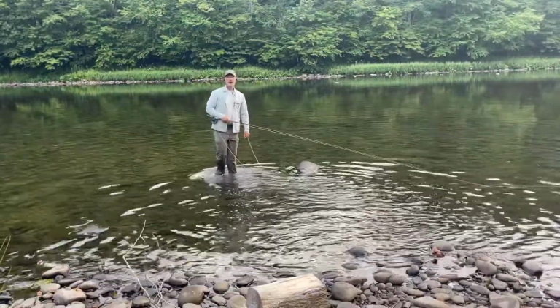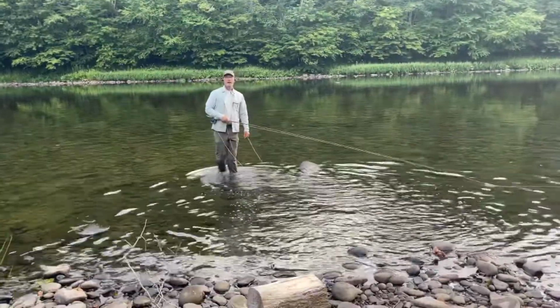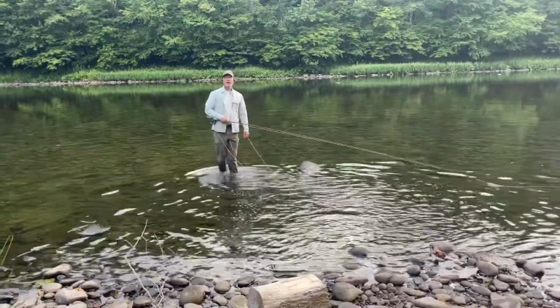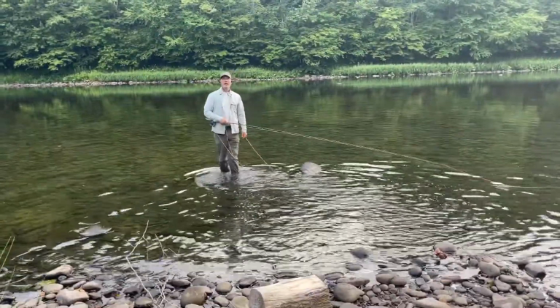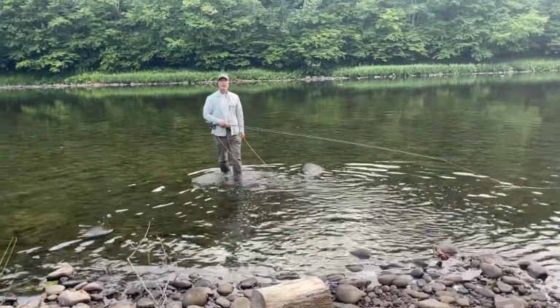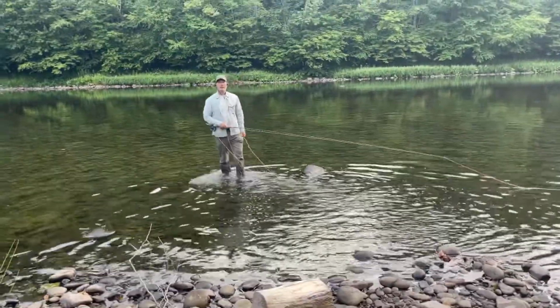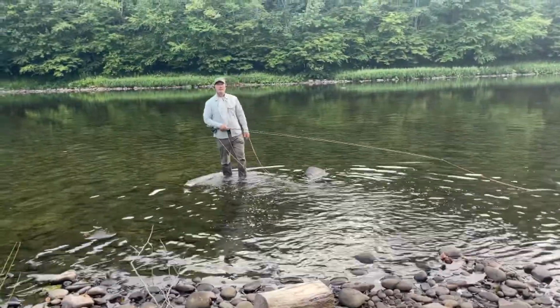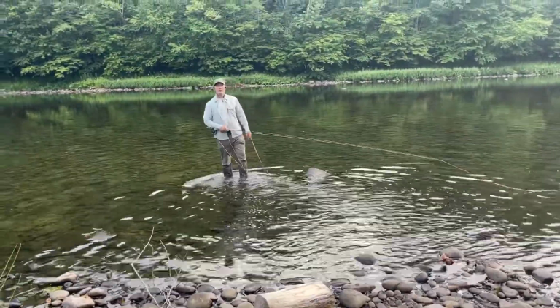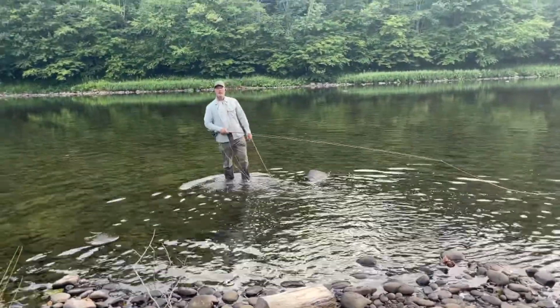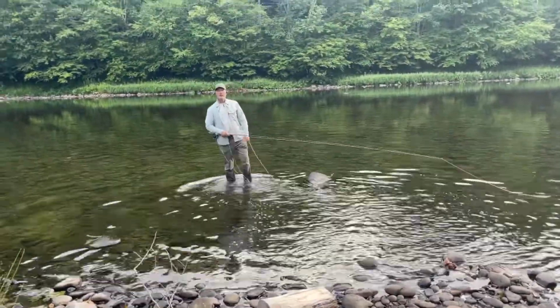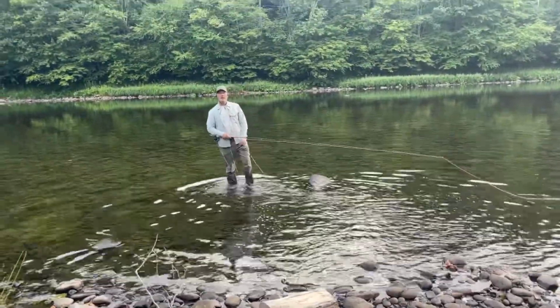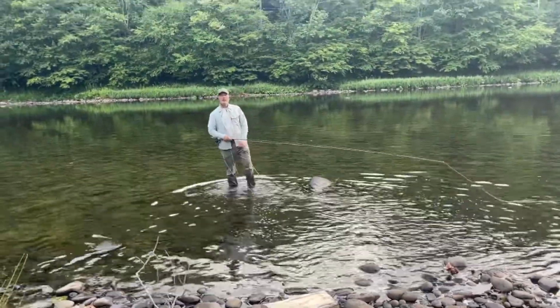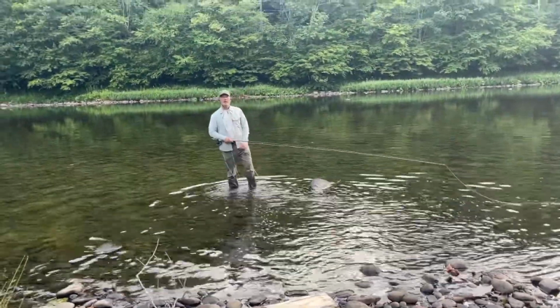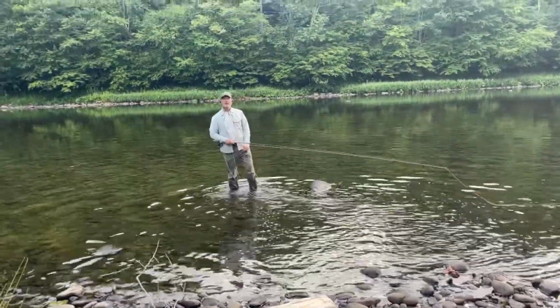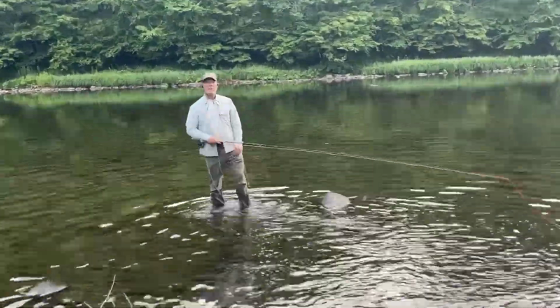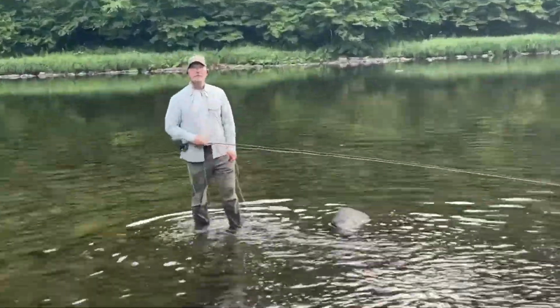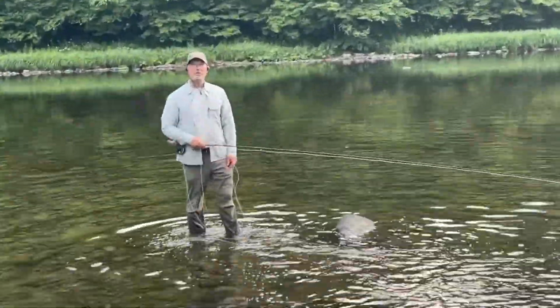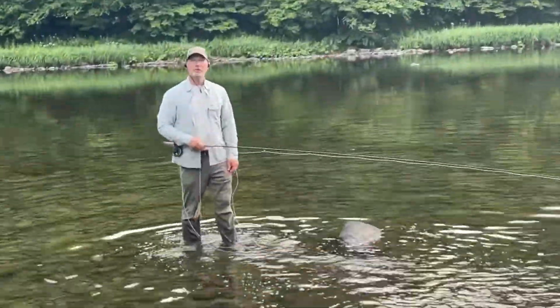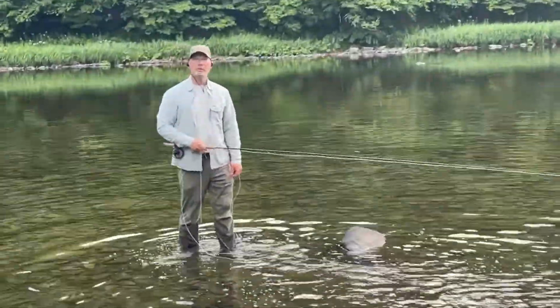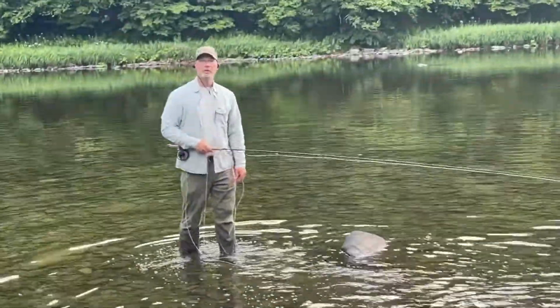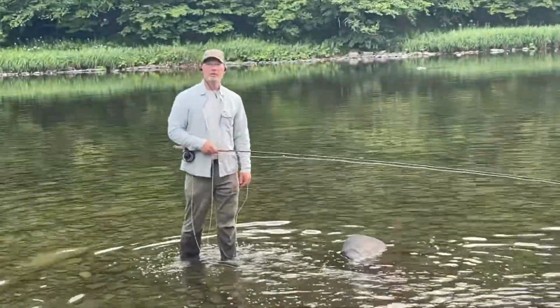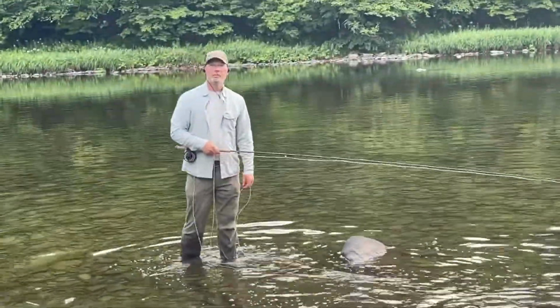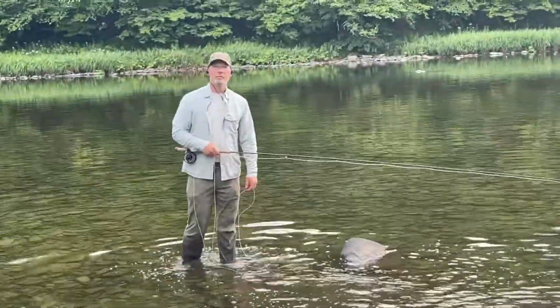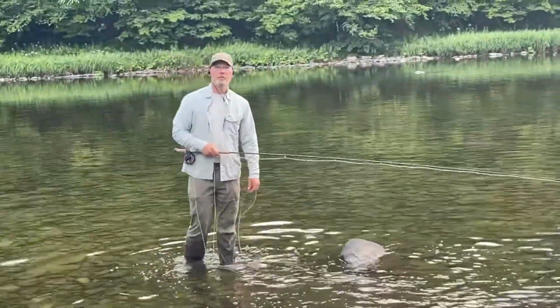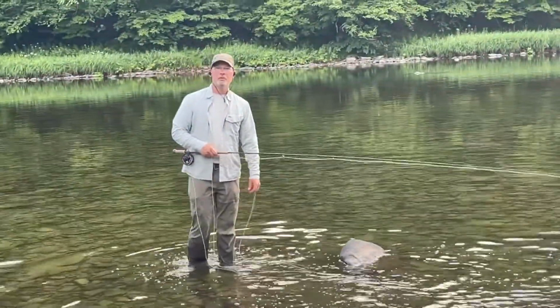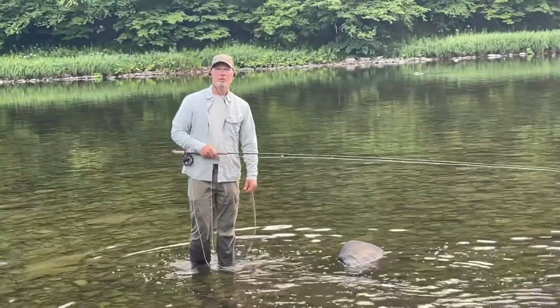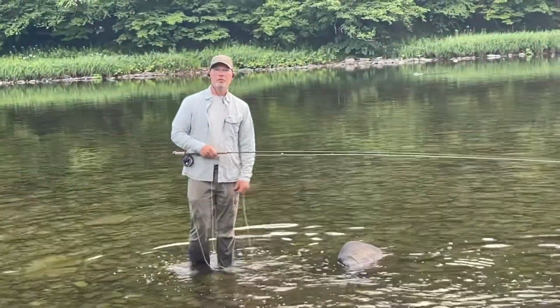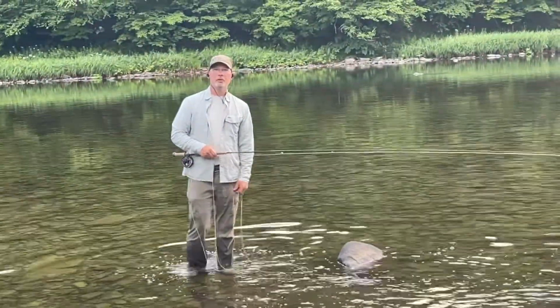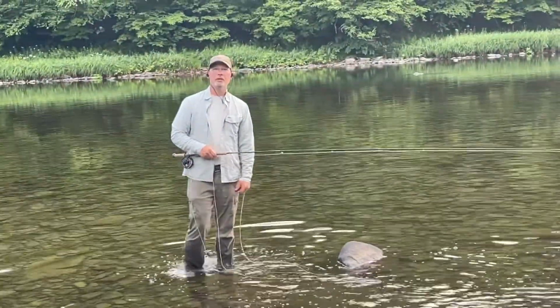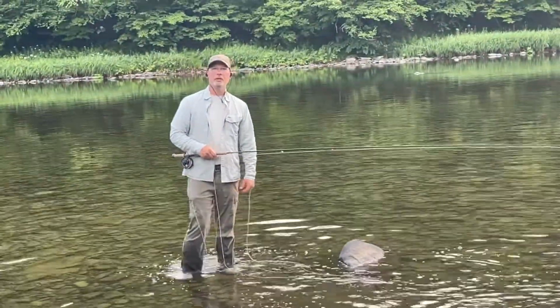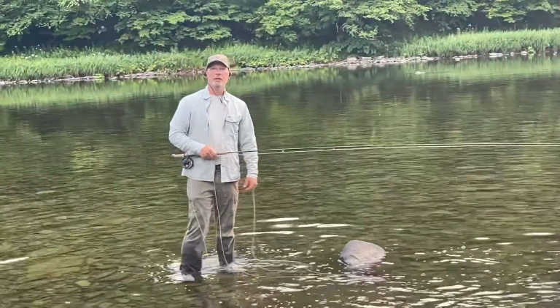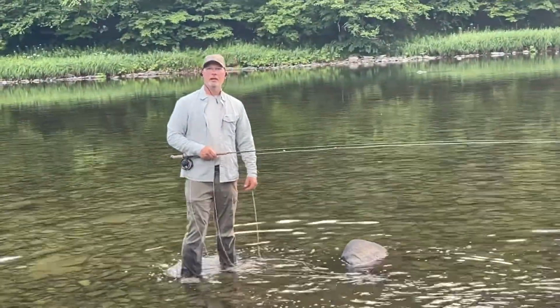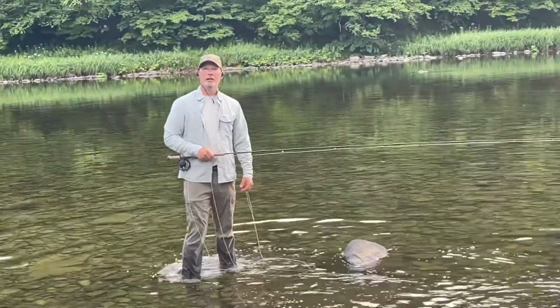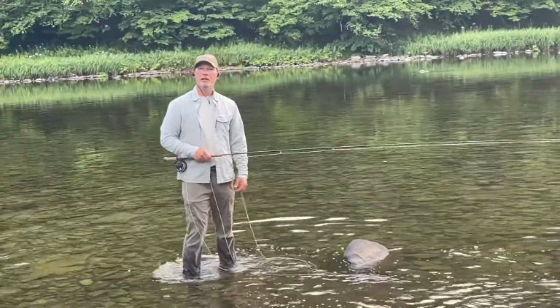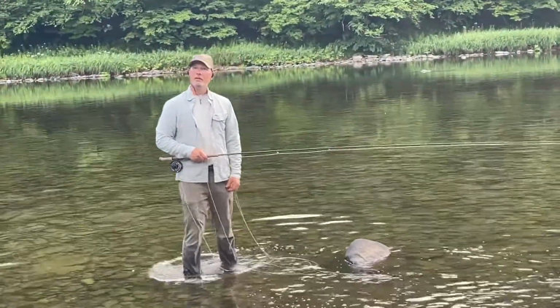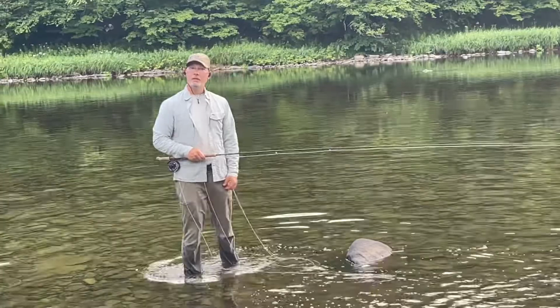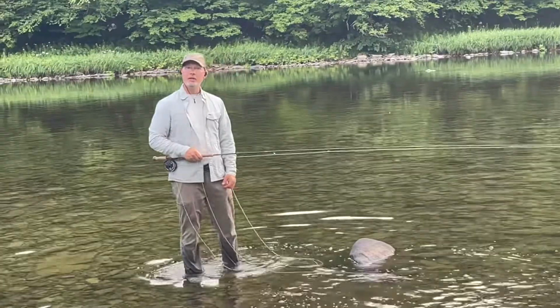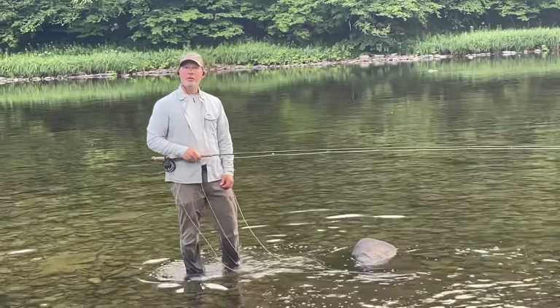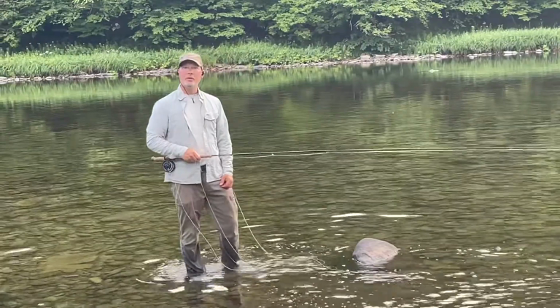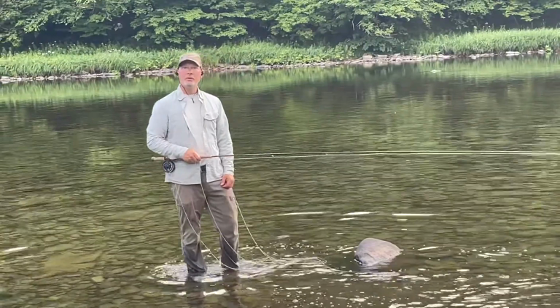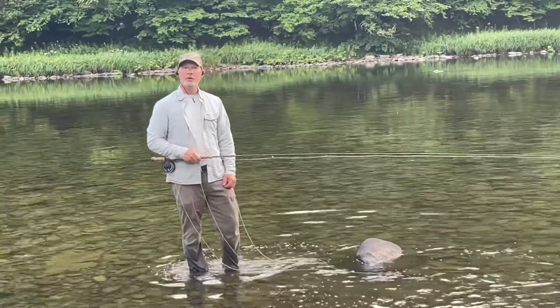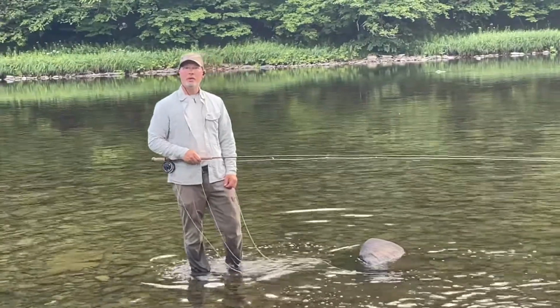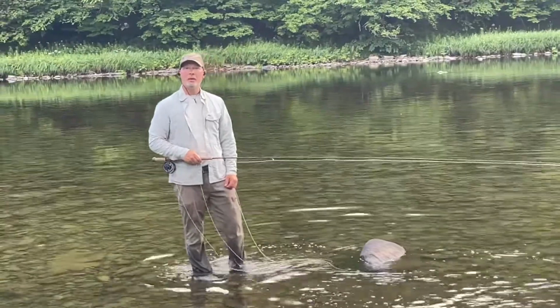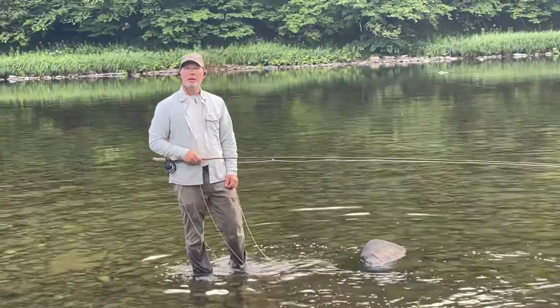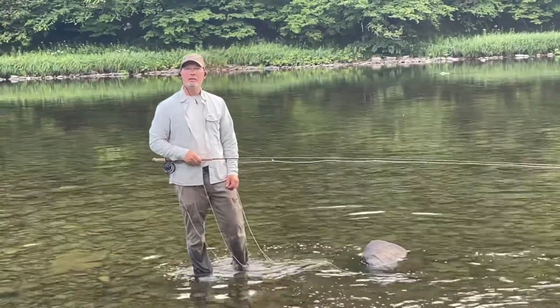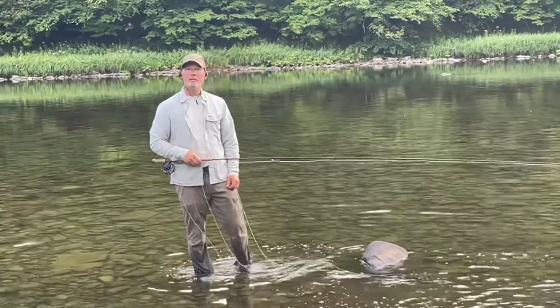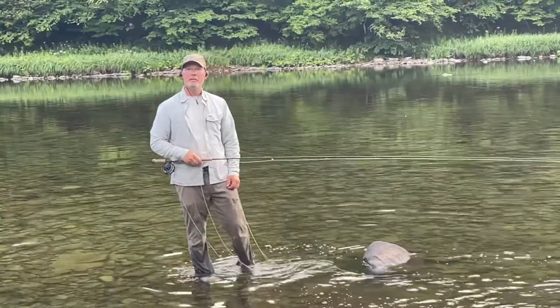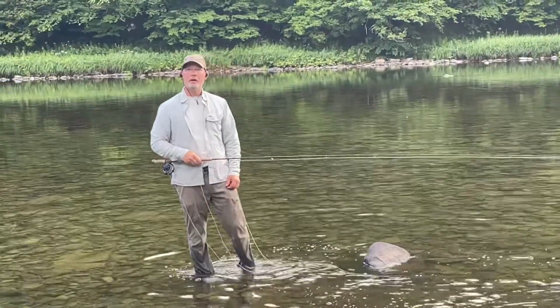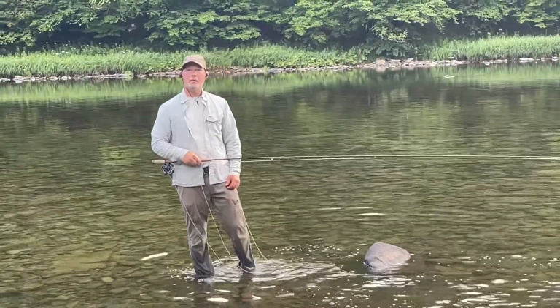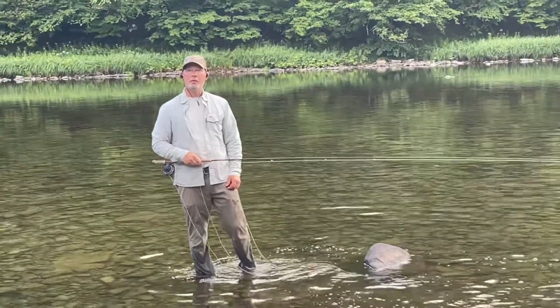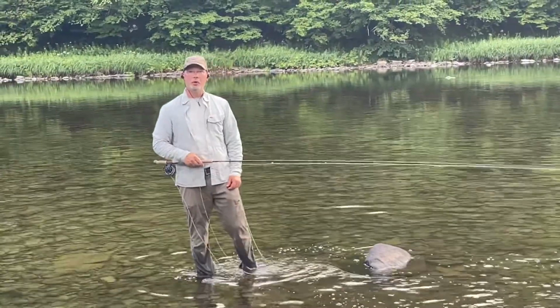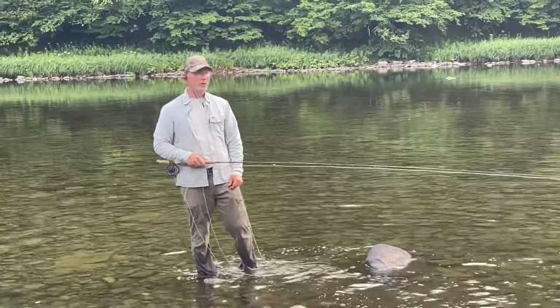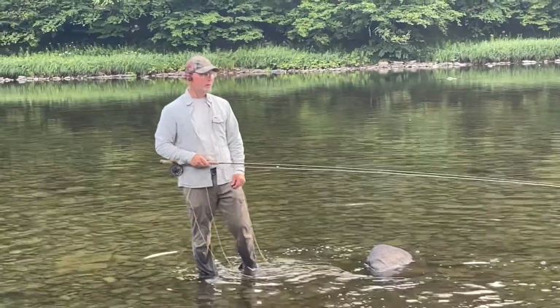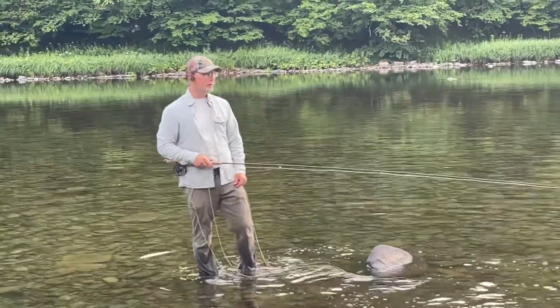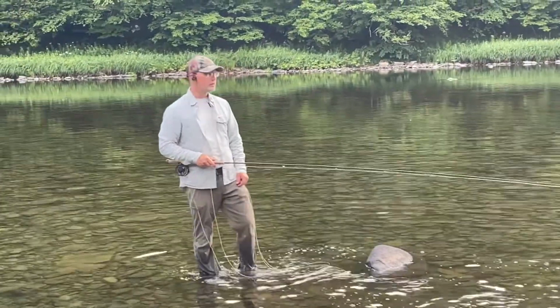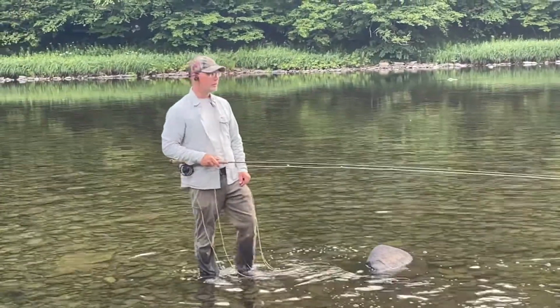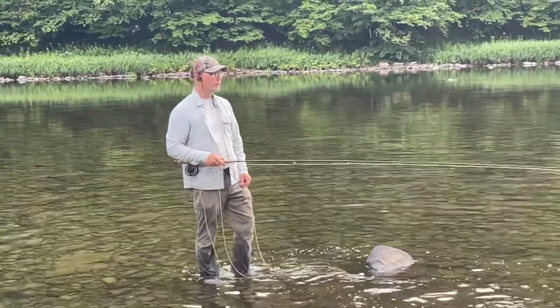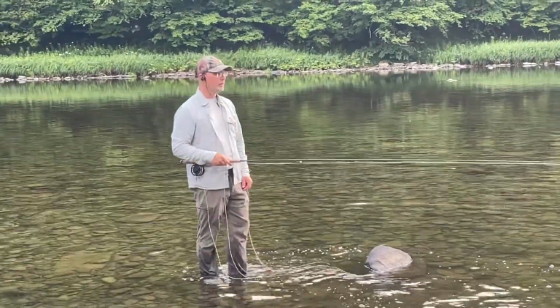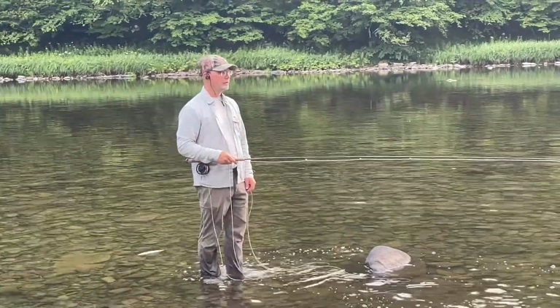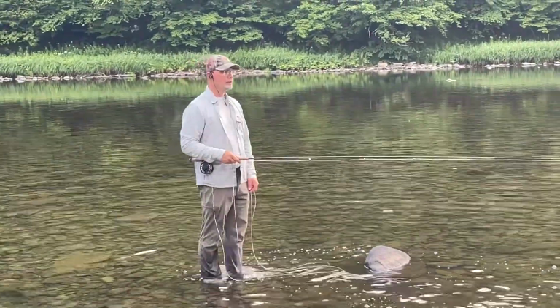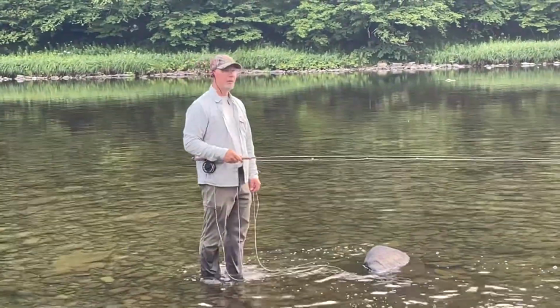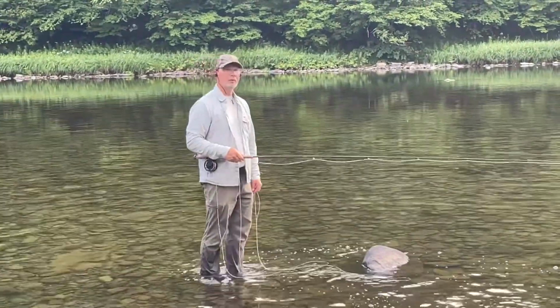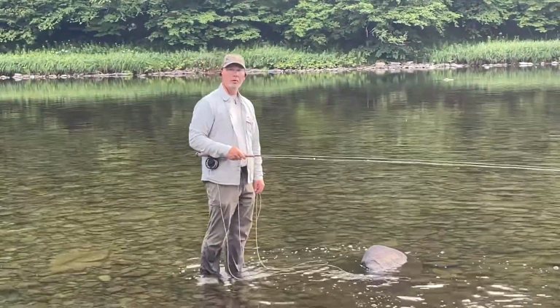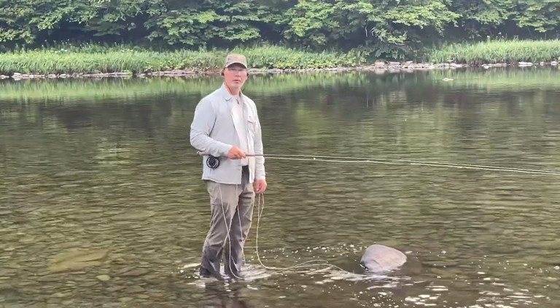Hi, I'm Andrew Moy with Tightlines Fly Fishing in Parsippany, New Jersey. This video, we're going to be talking about the spiral roll and executing a good spiral roll.